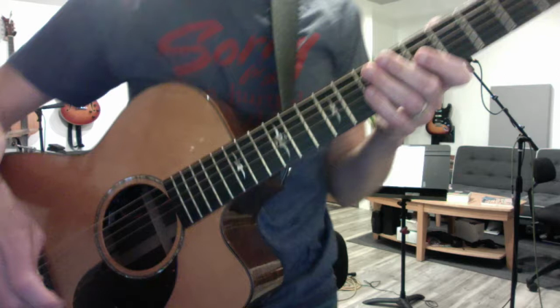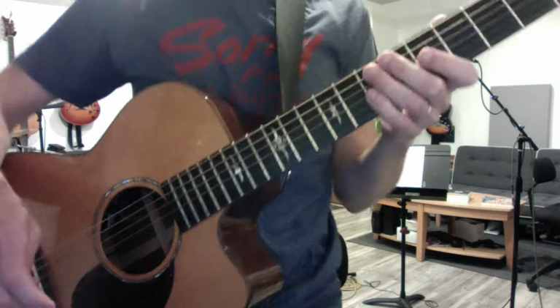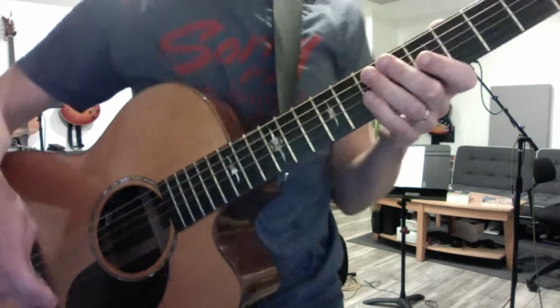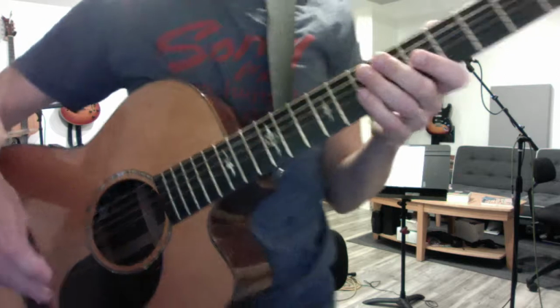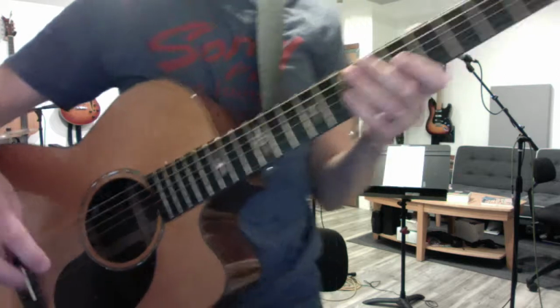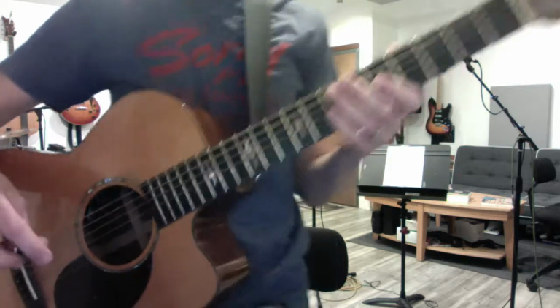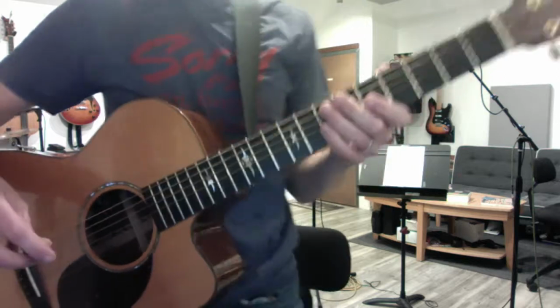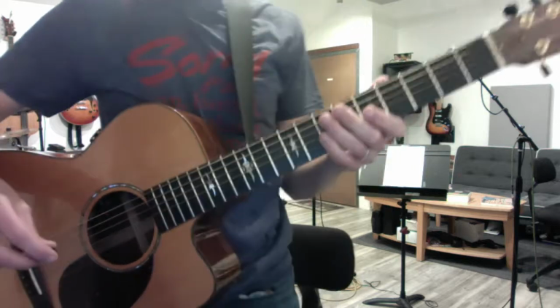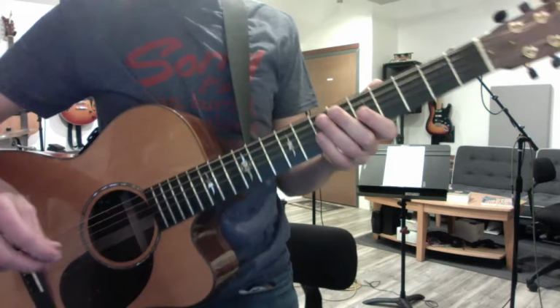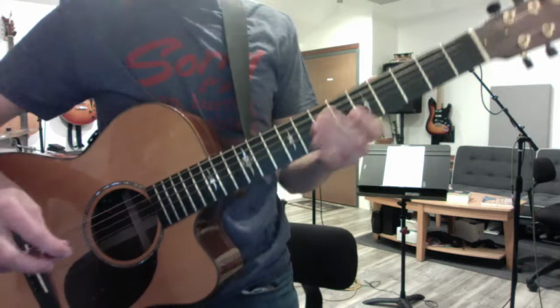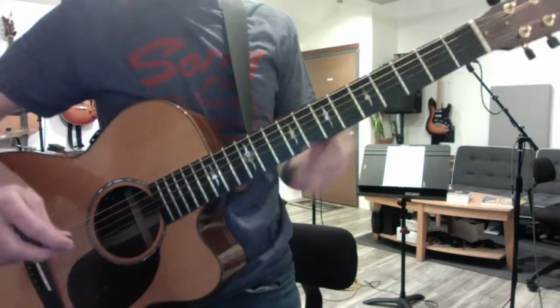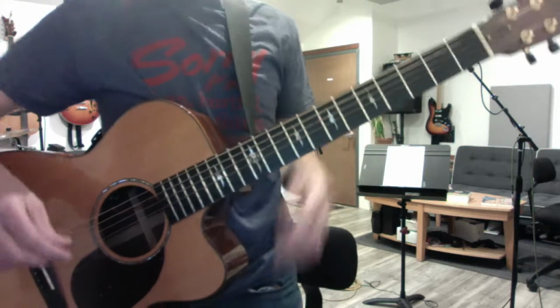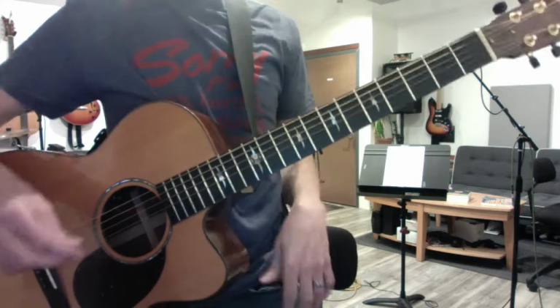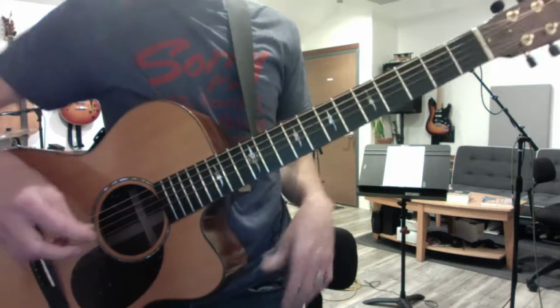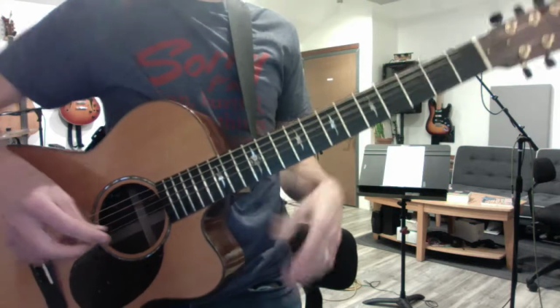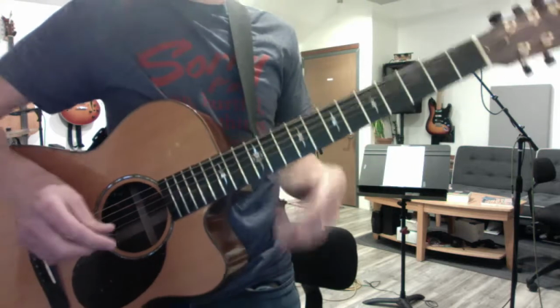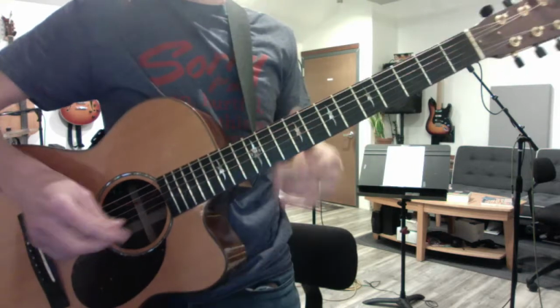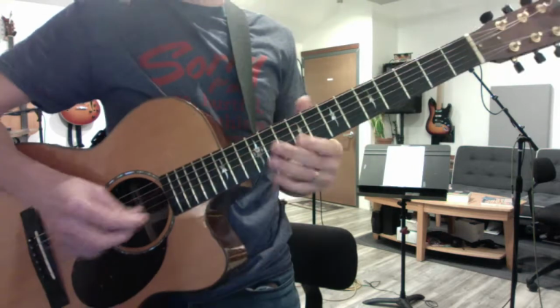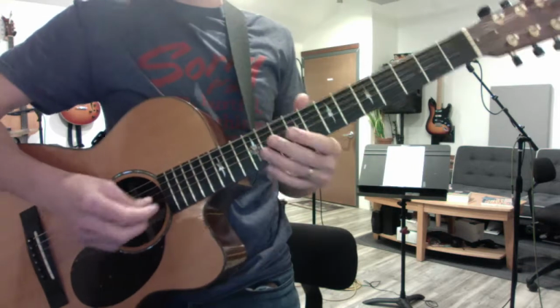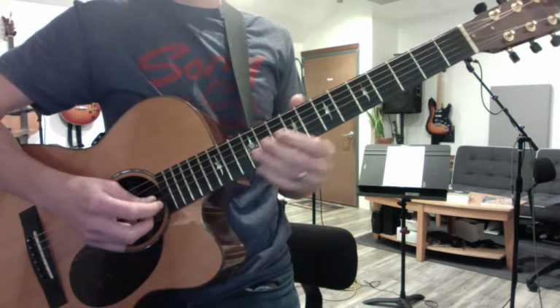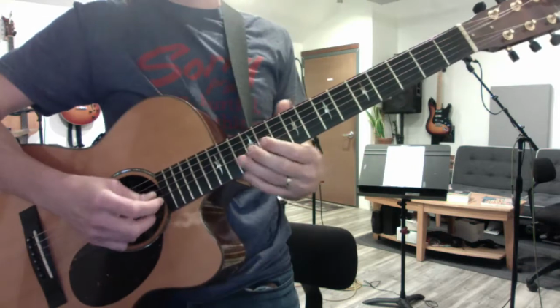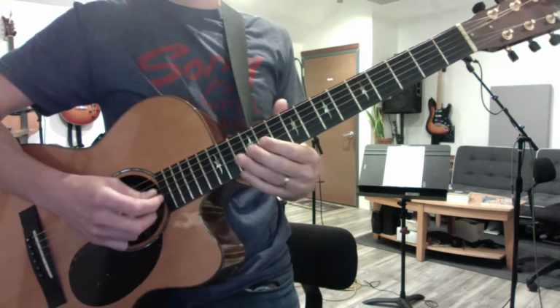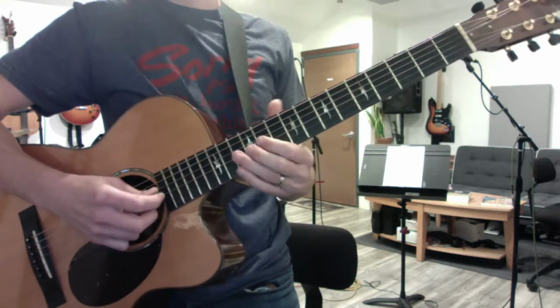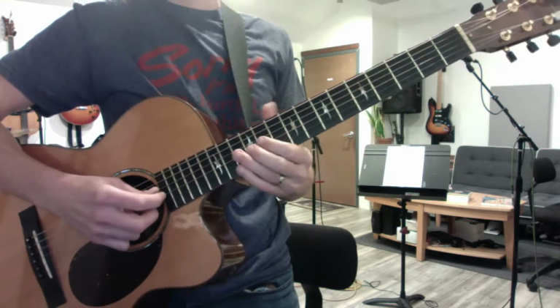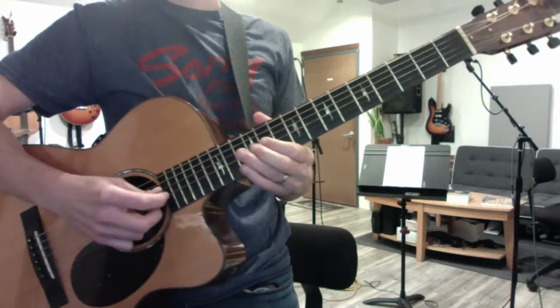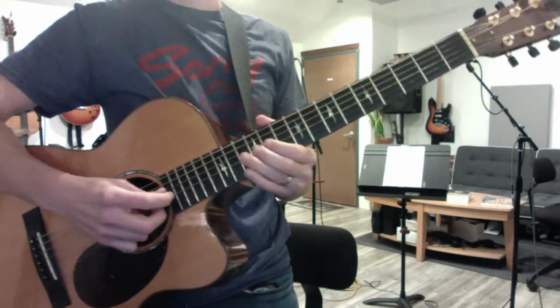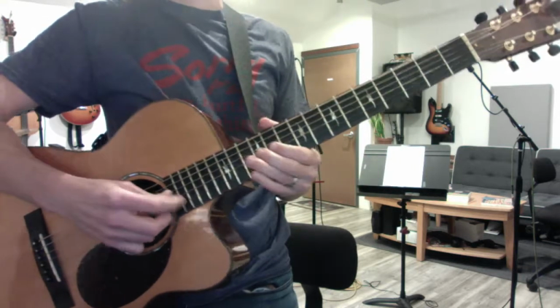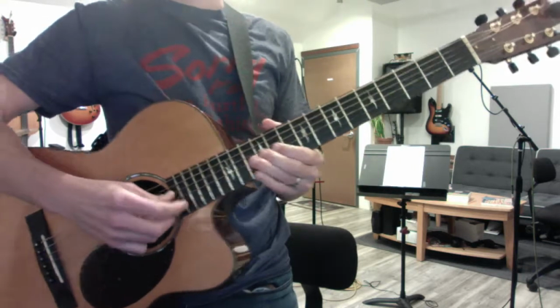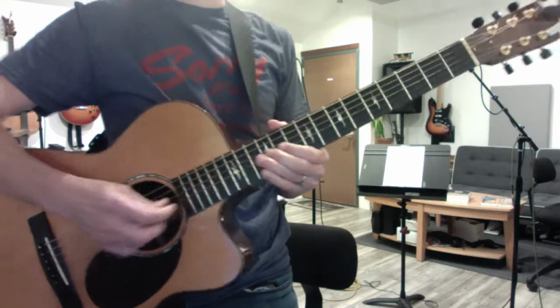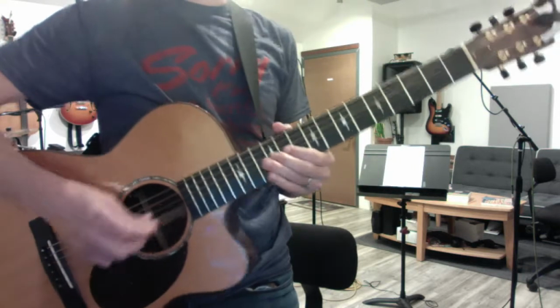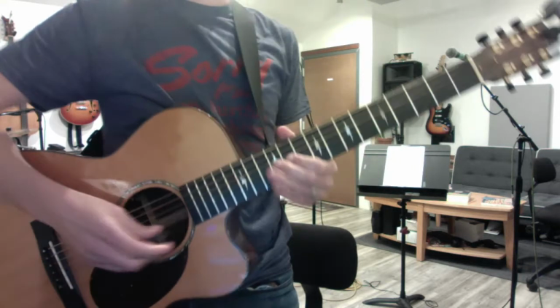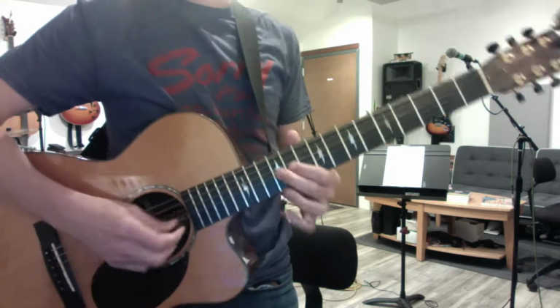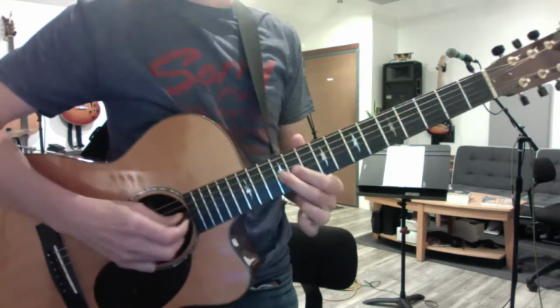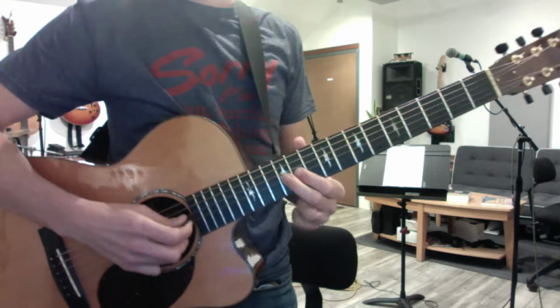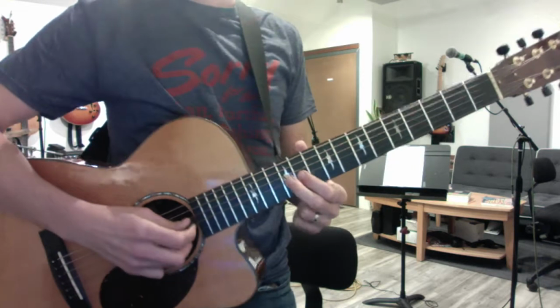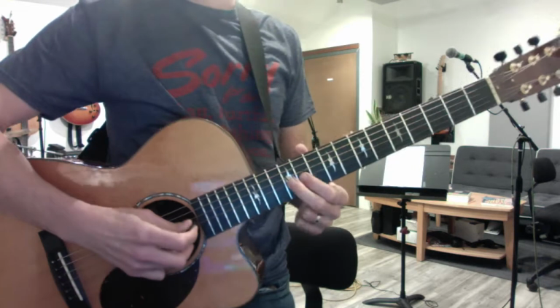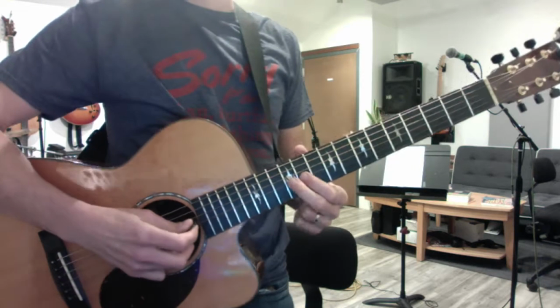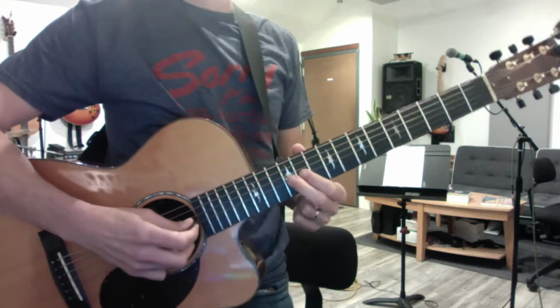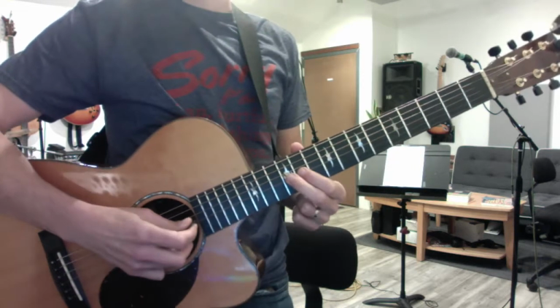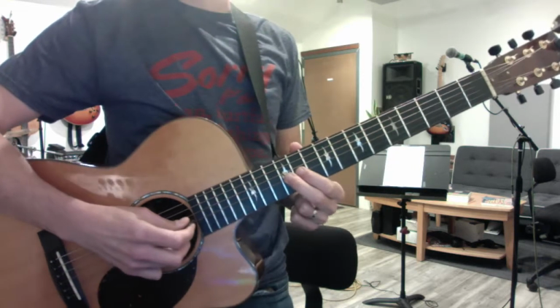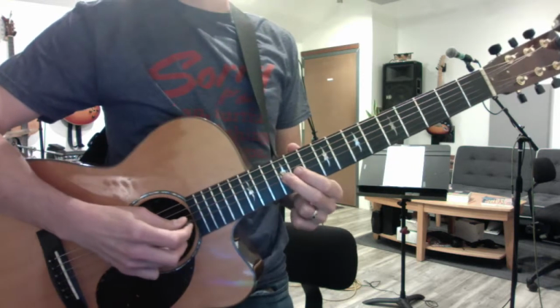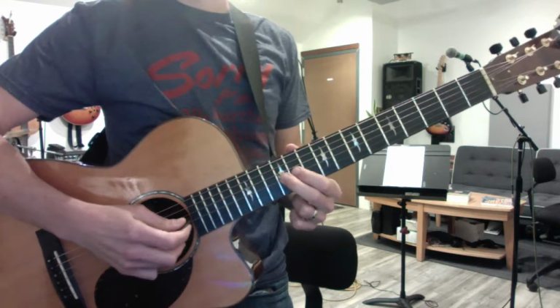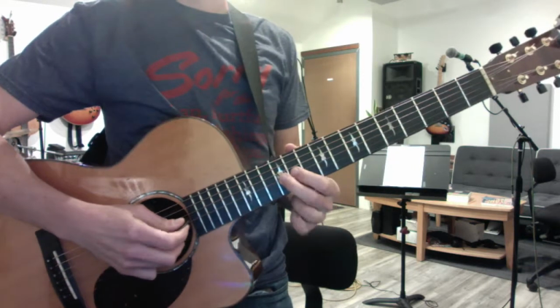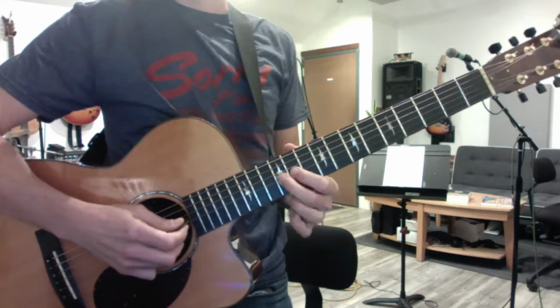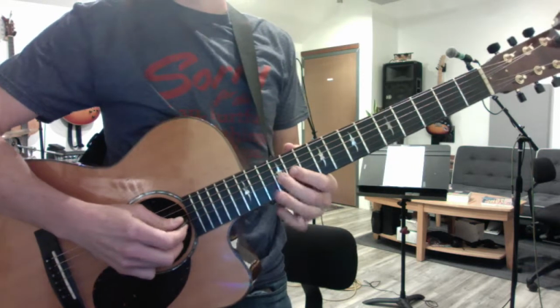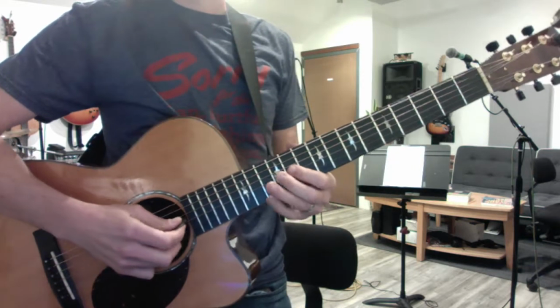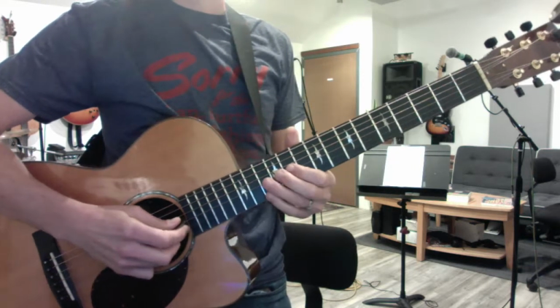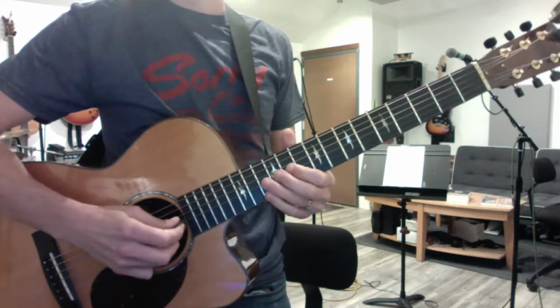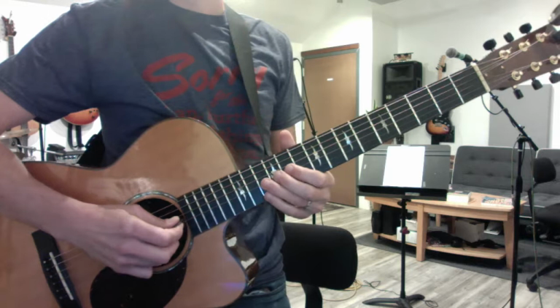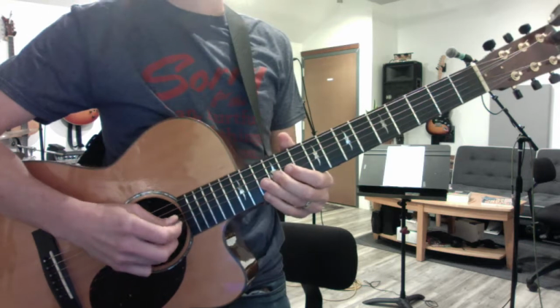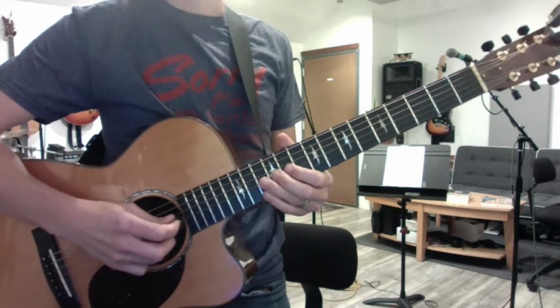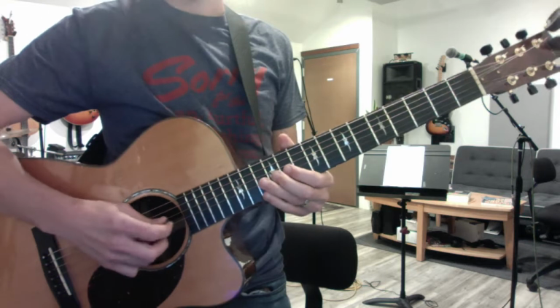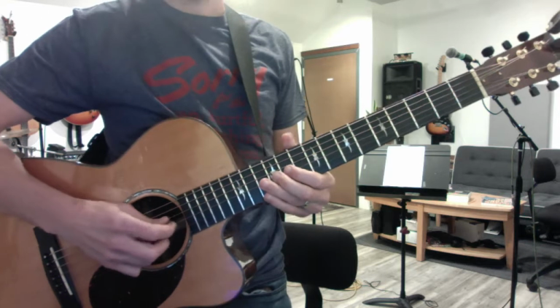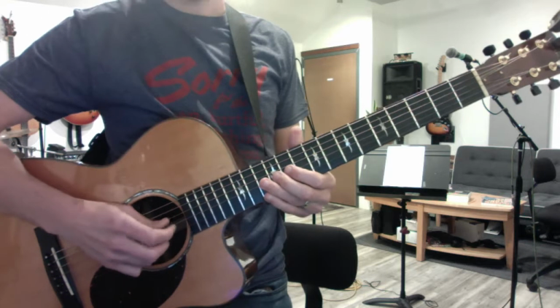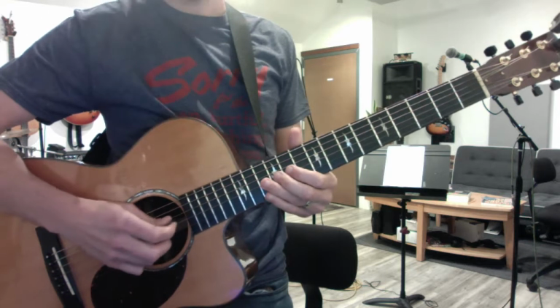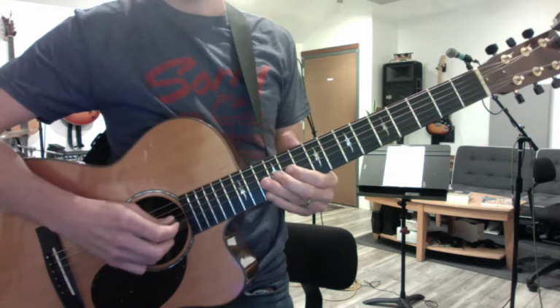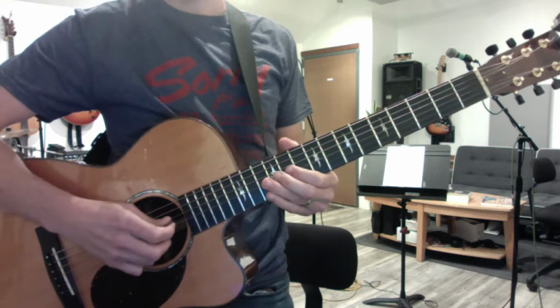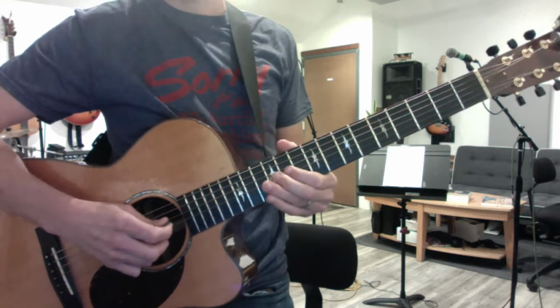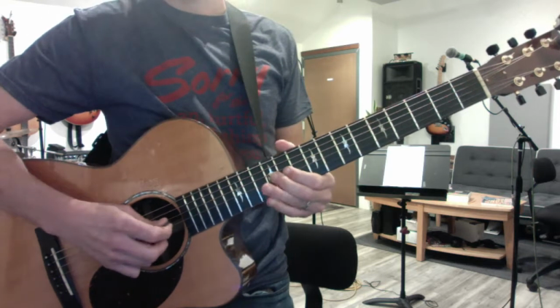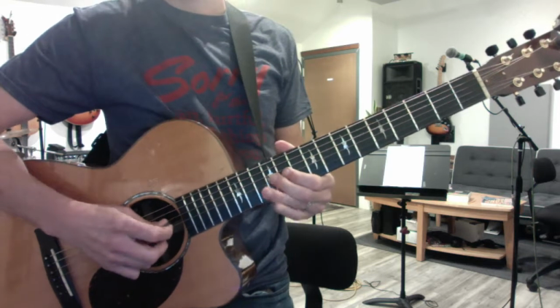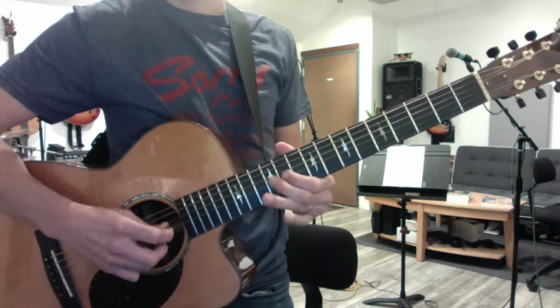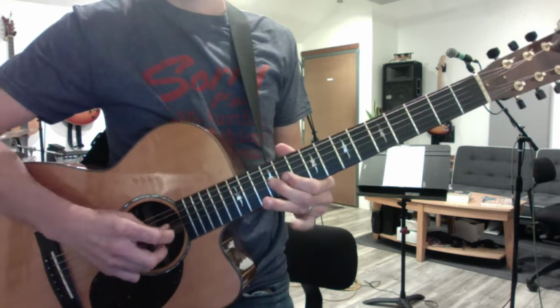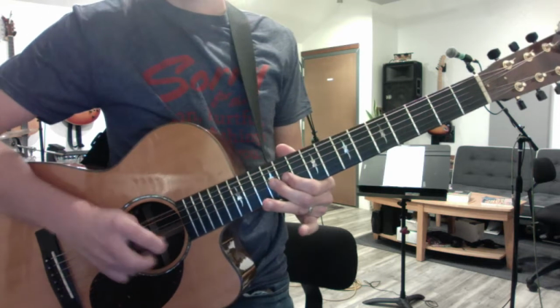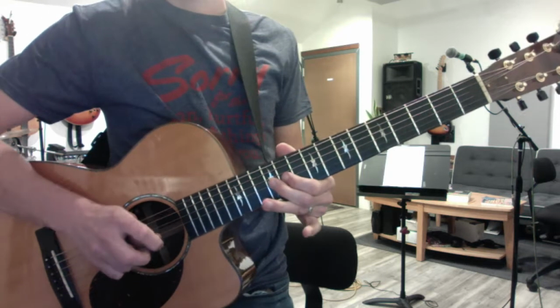Hey Barb, here's the first half of the electric guitar part for I Don't Want to Be You Anymore. That's at the 12th fret of the G string, and it goes...